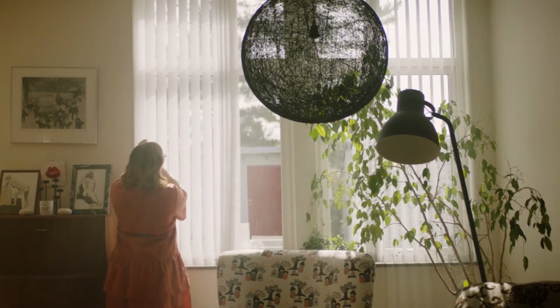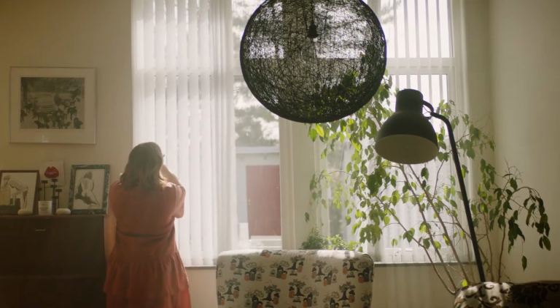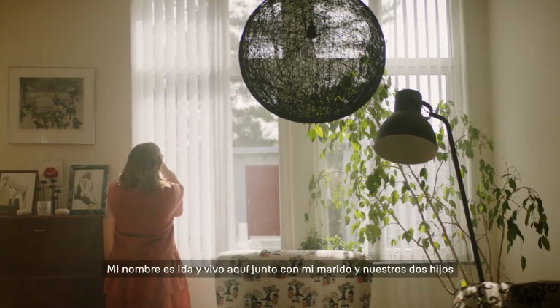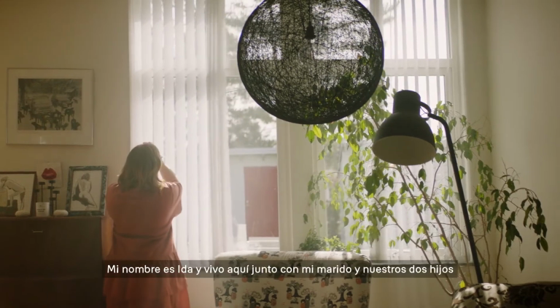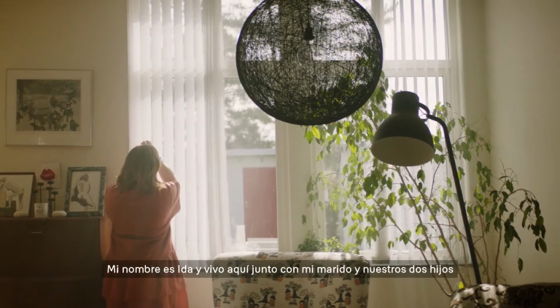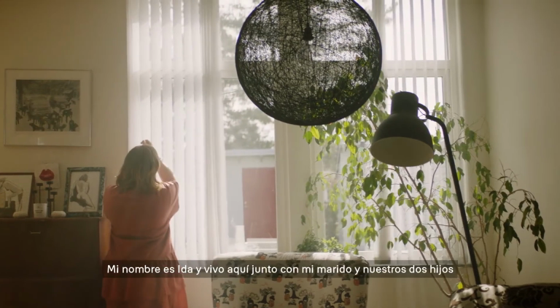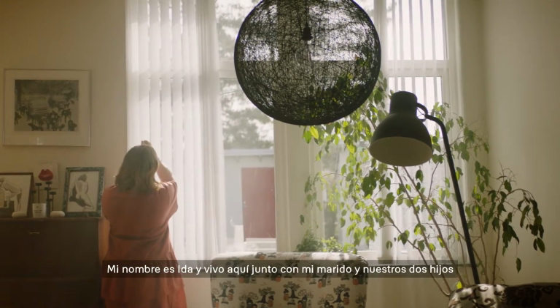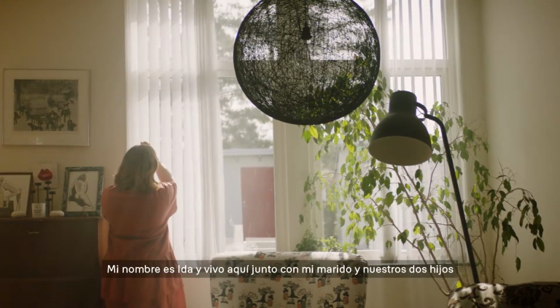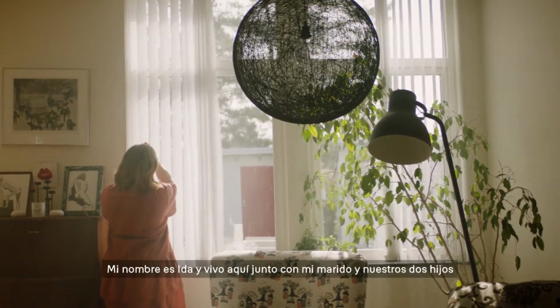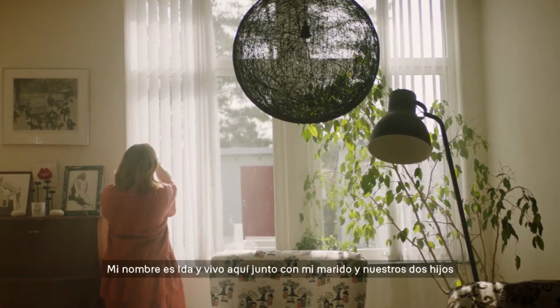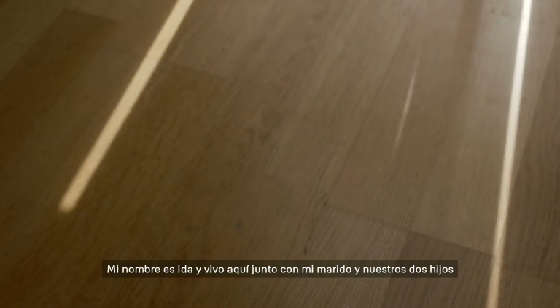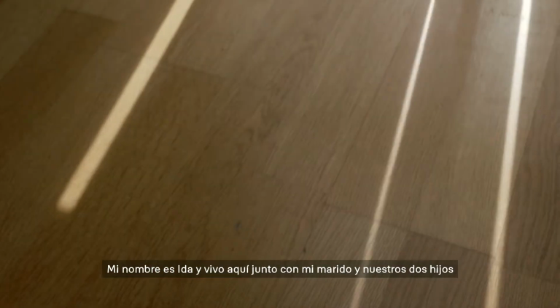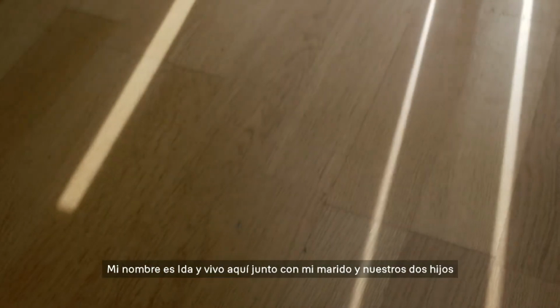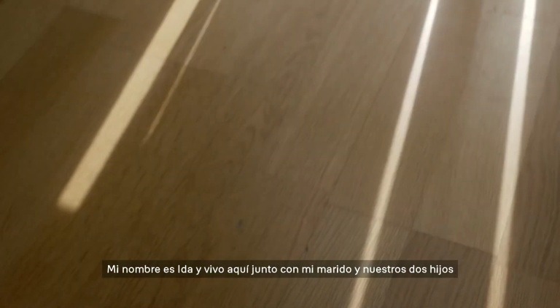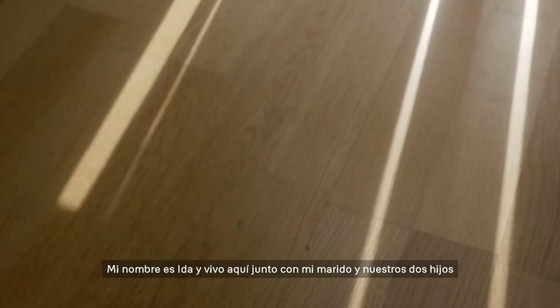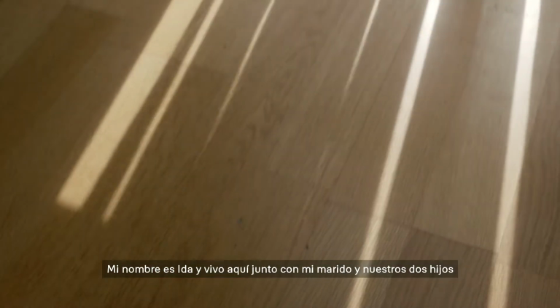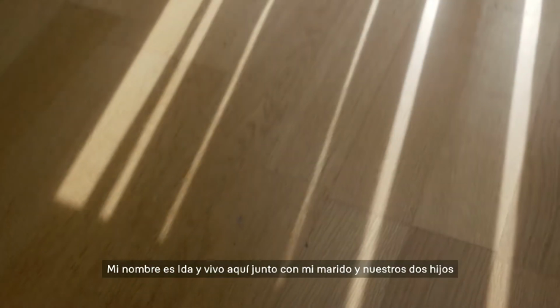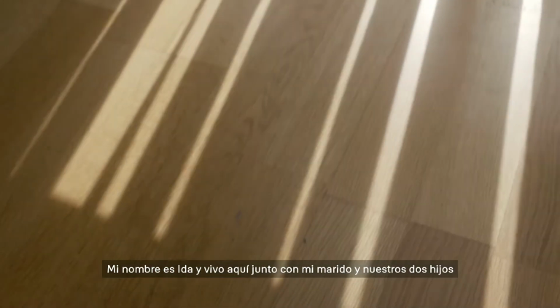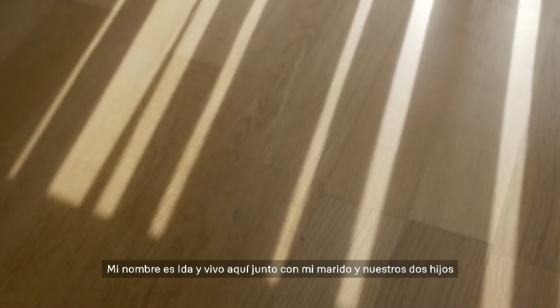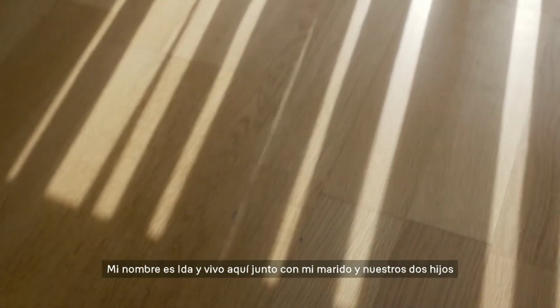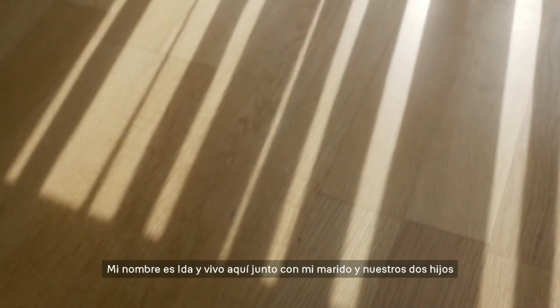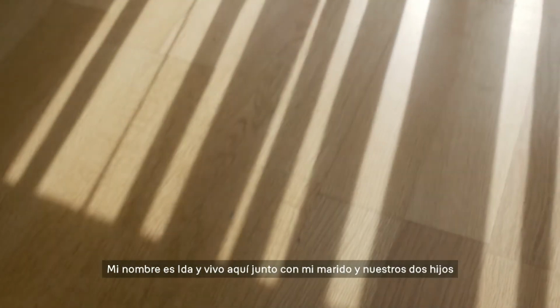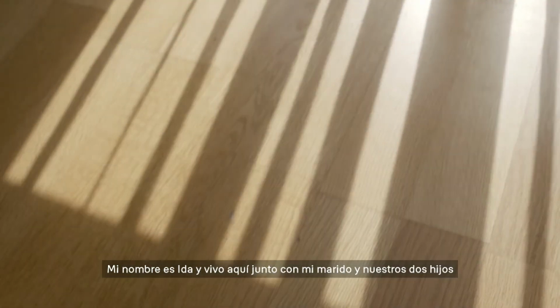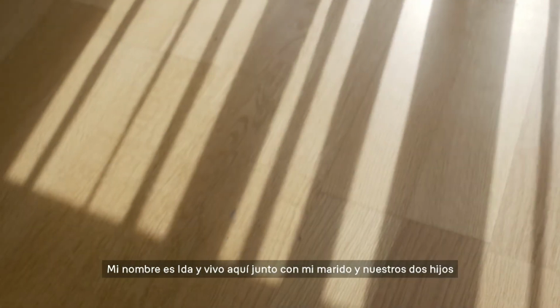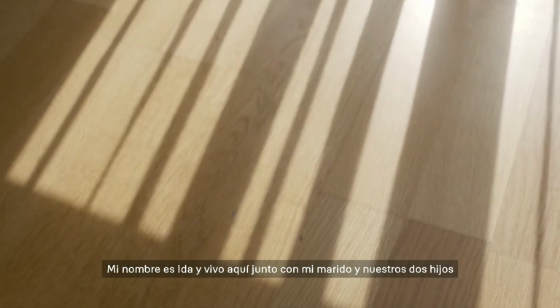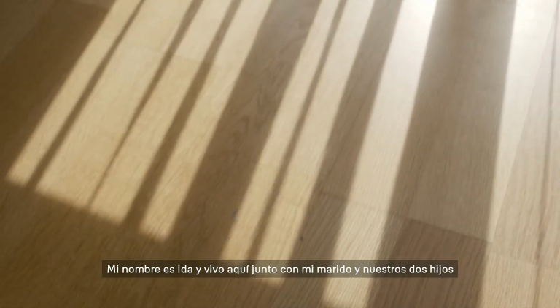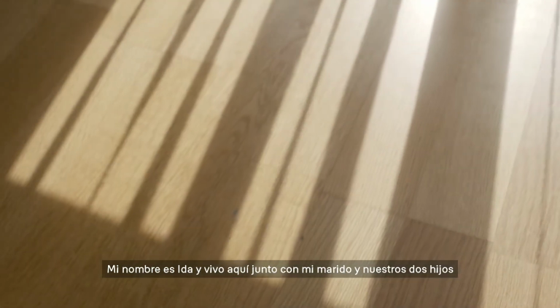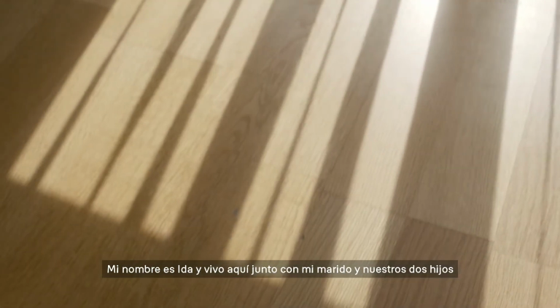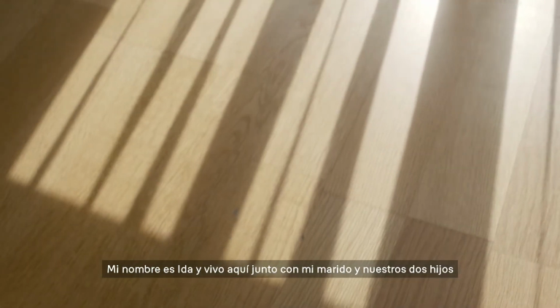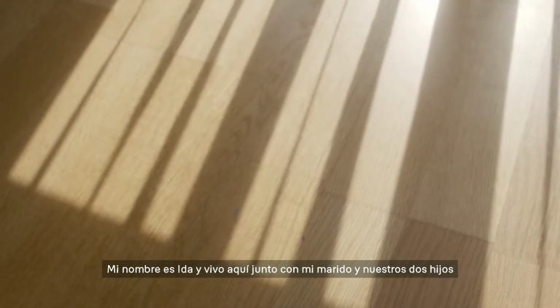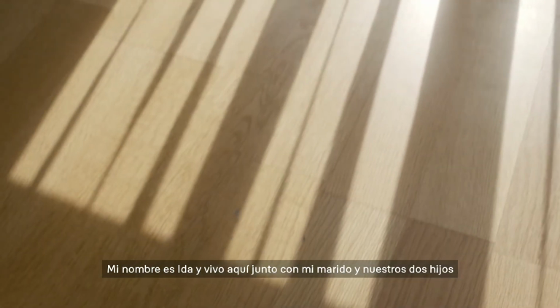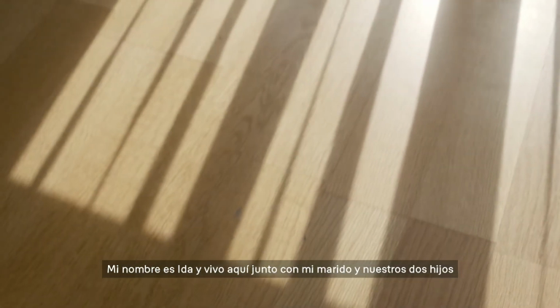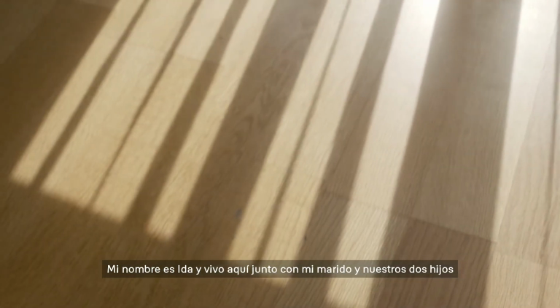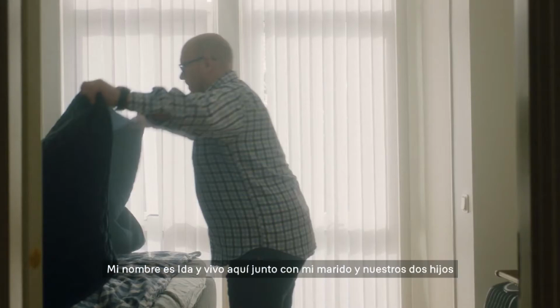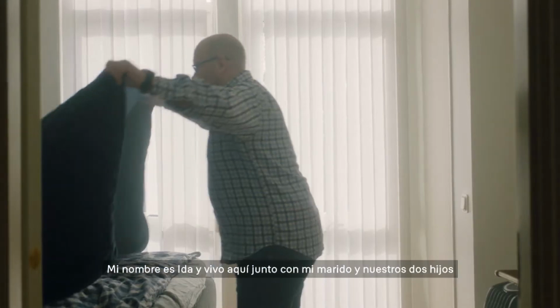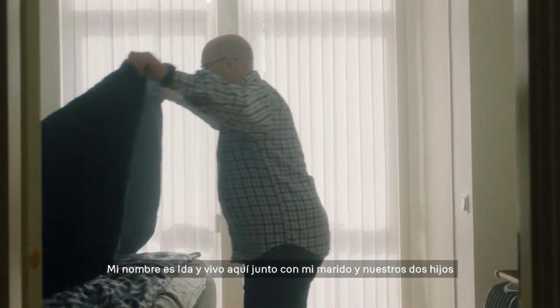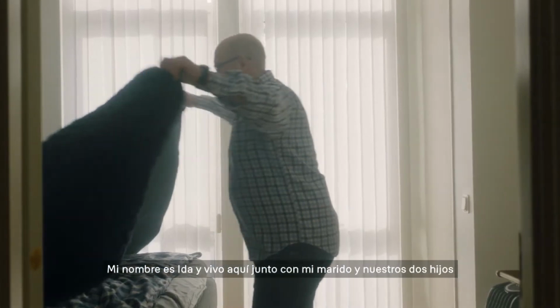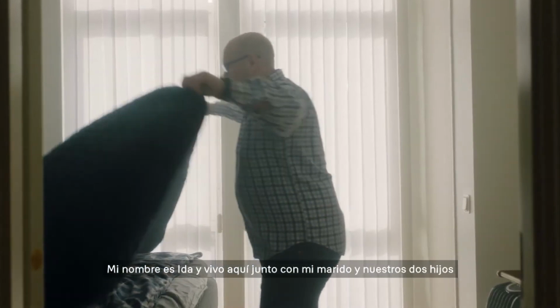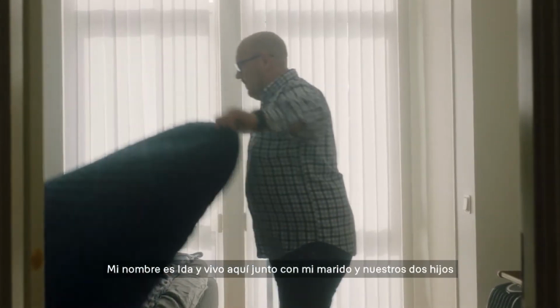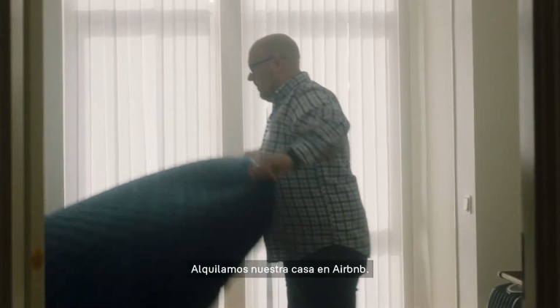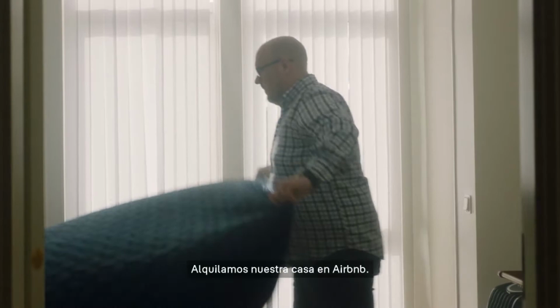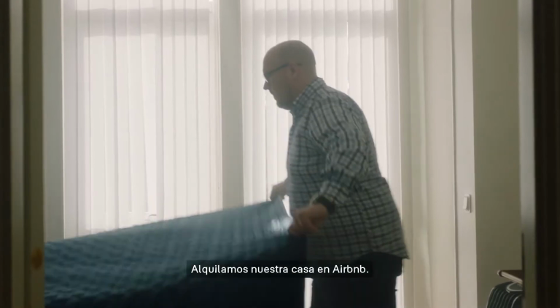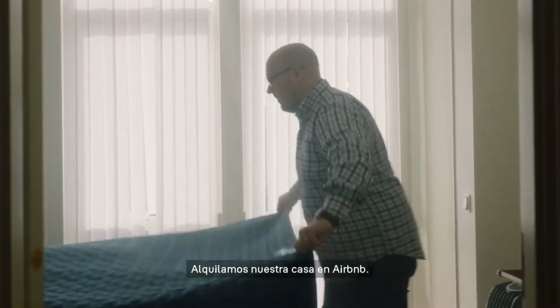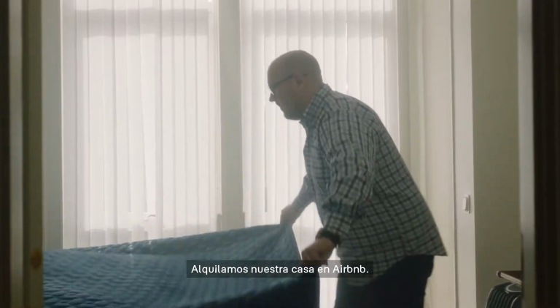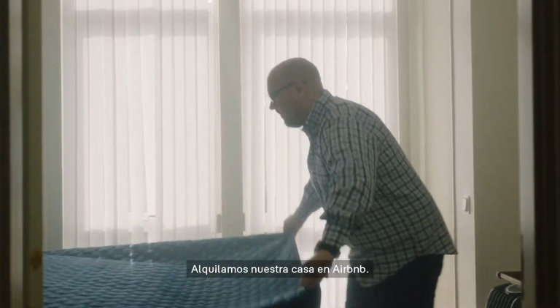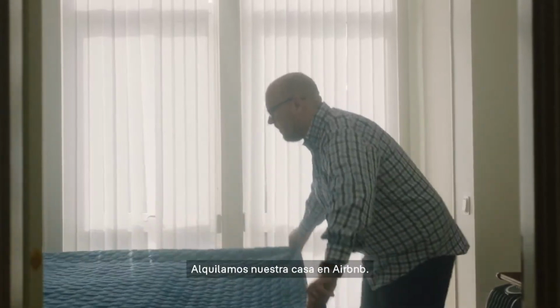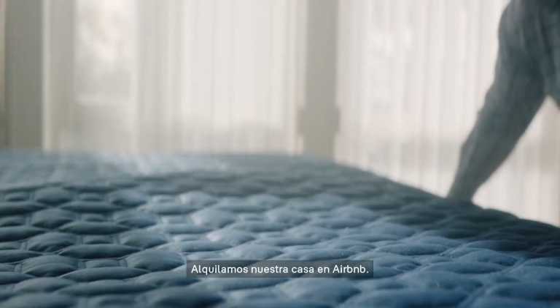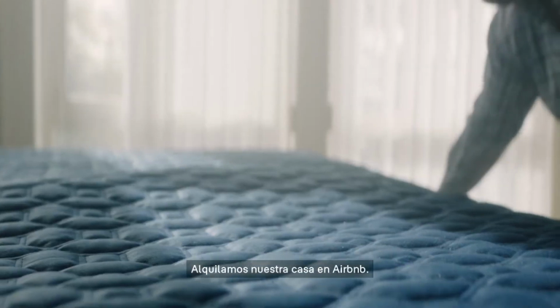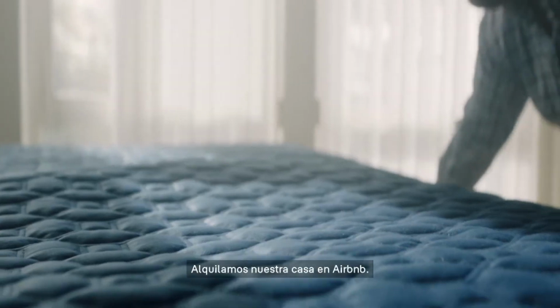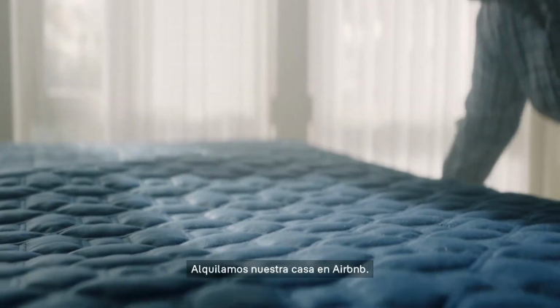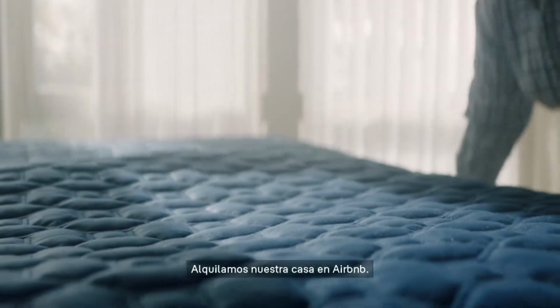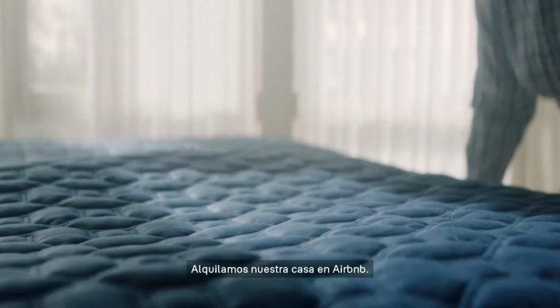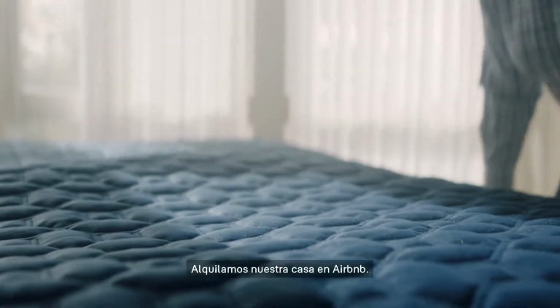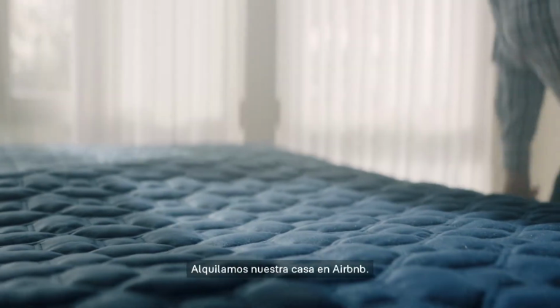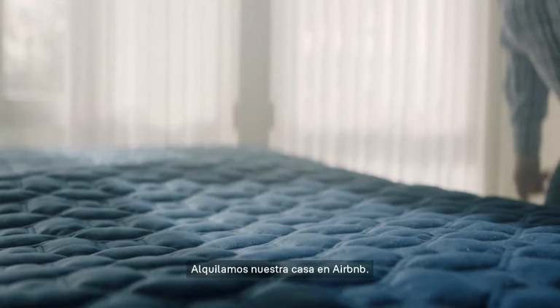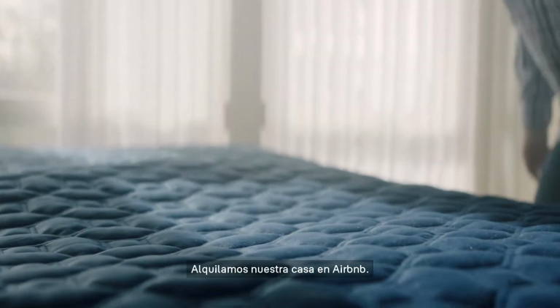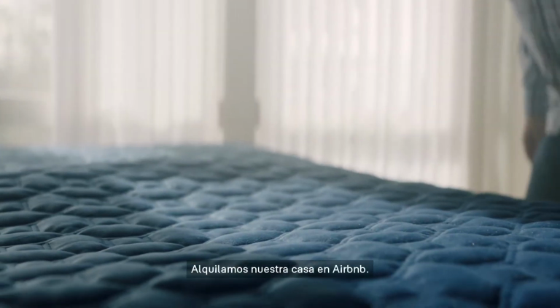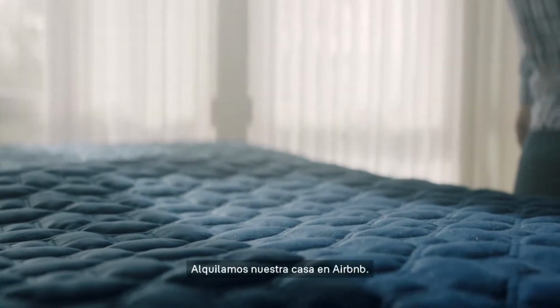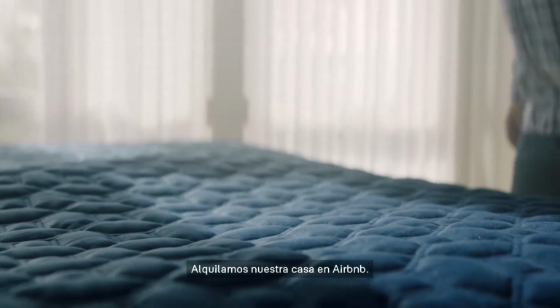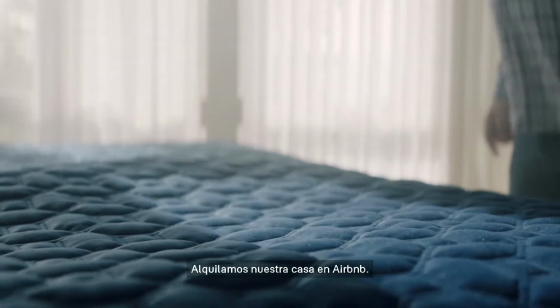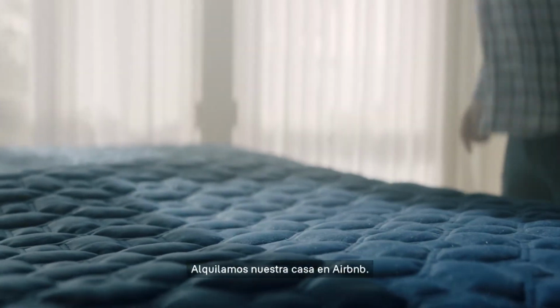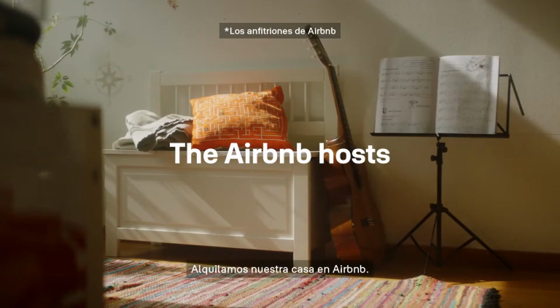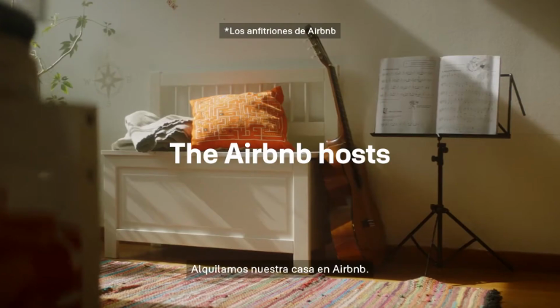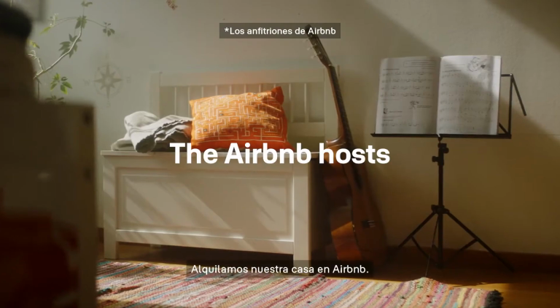My name is Ida and I live here with my husband and our two kids, and we rent our house out on Airbnb.